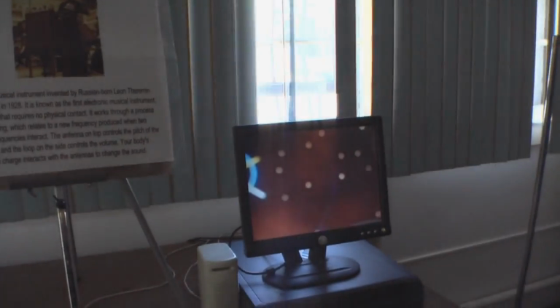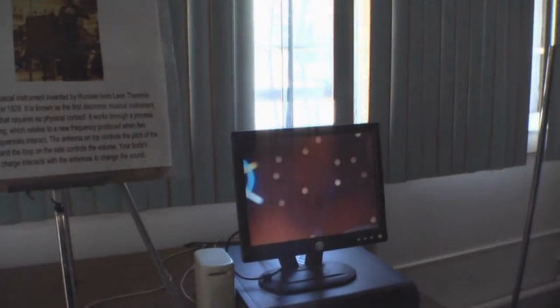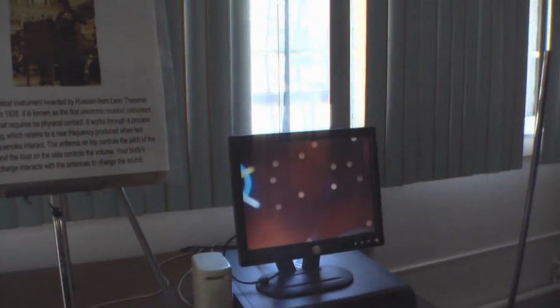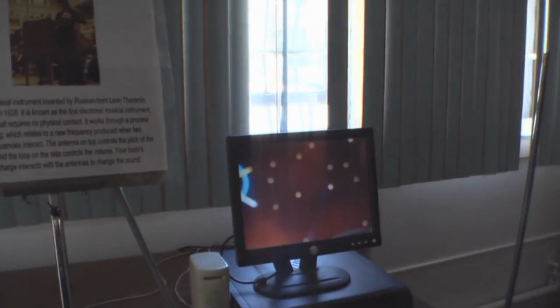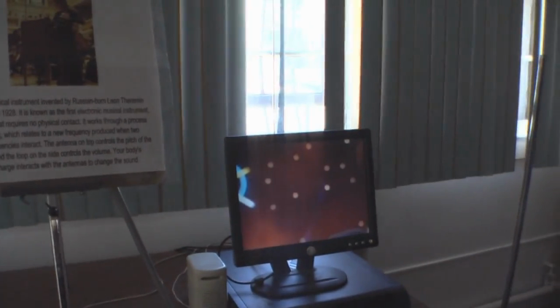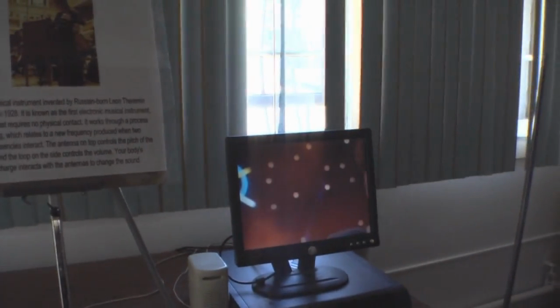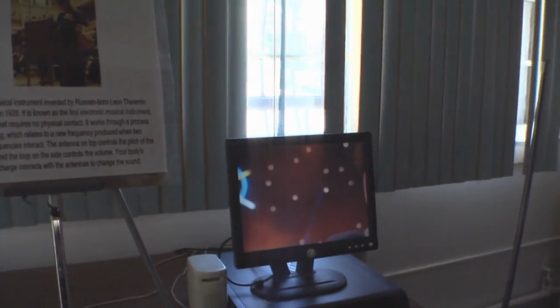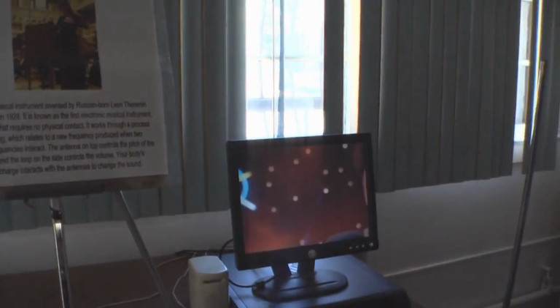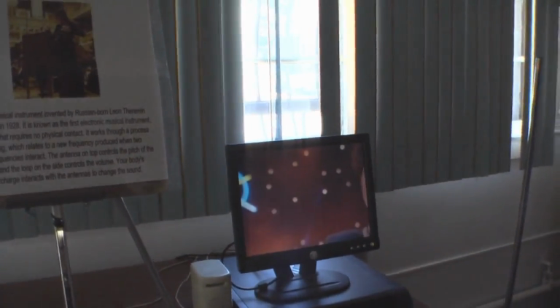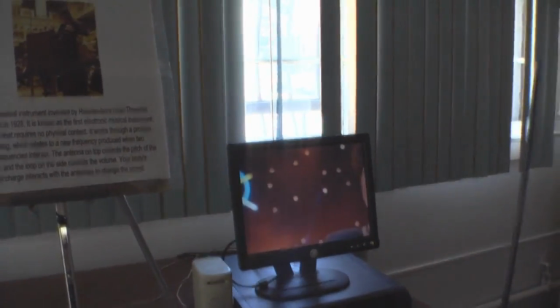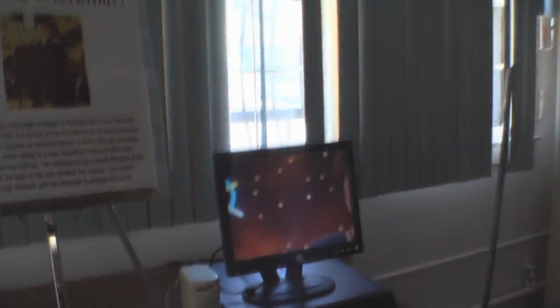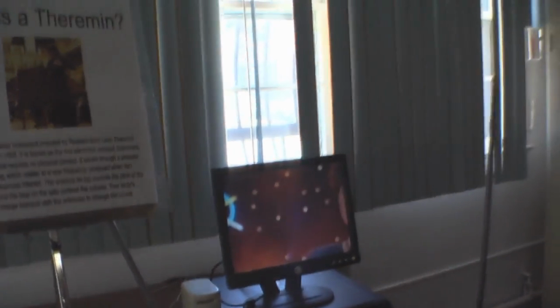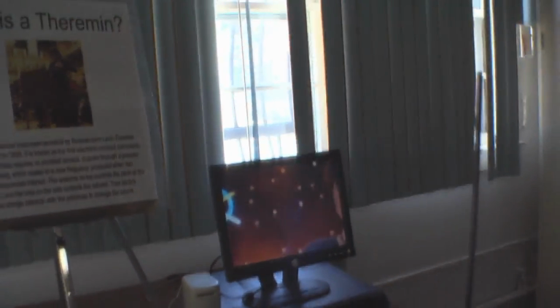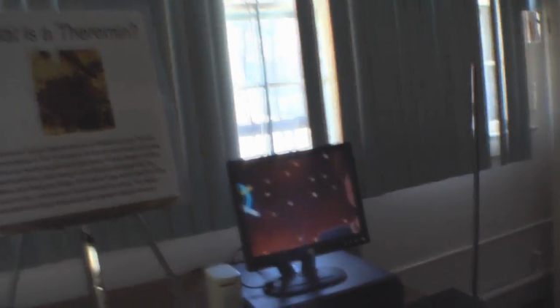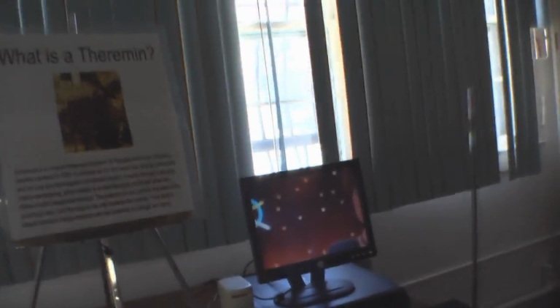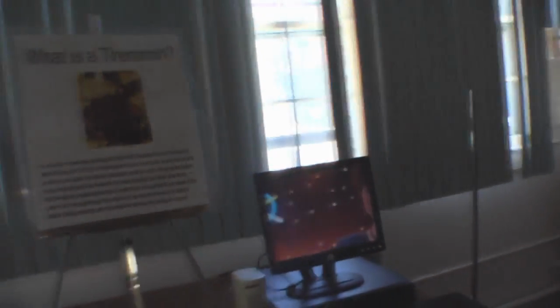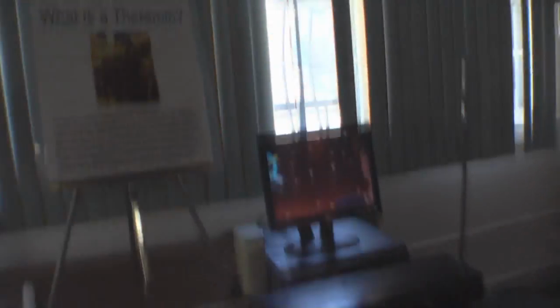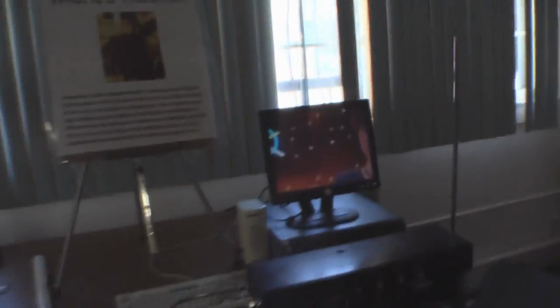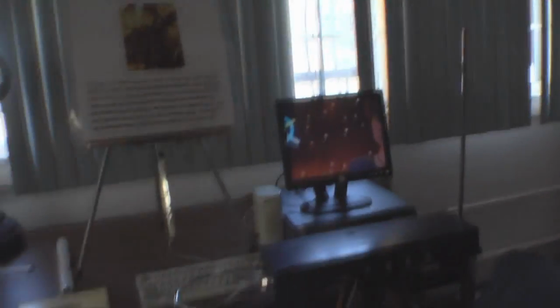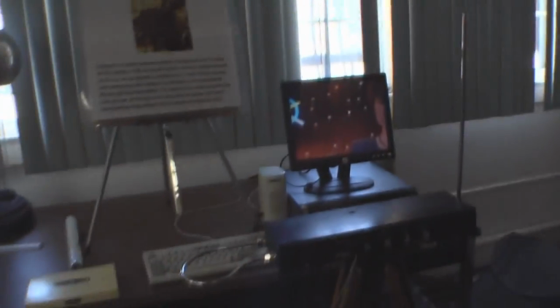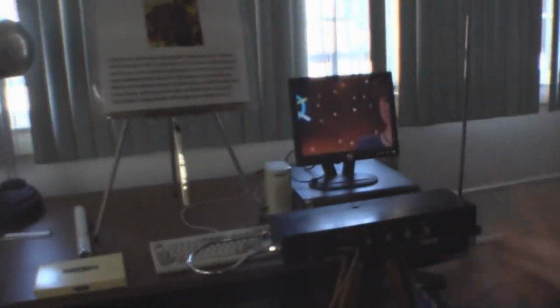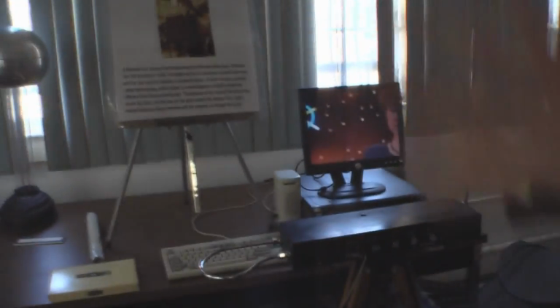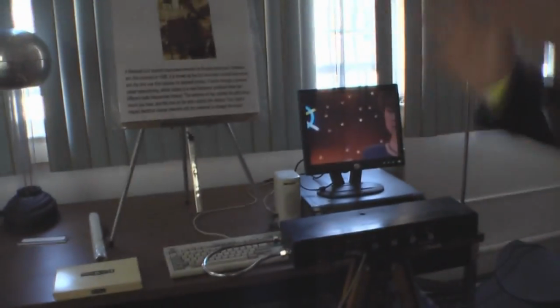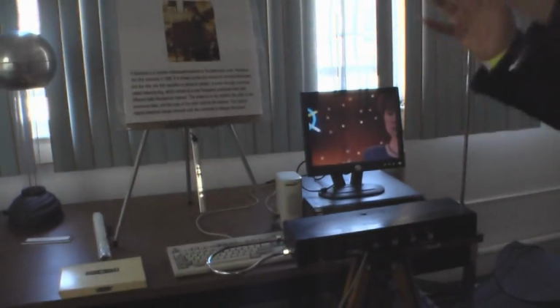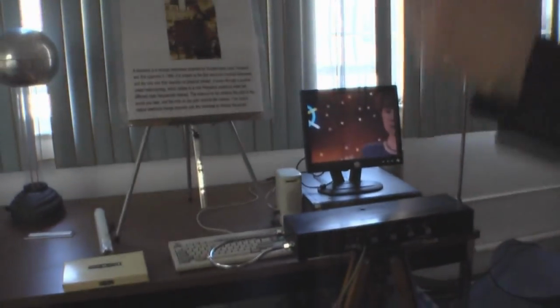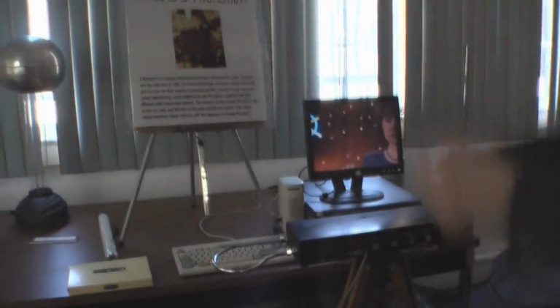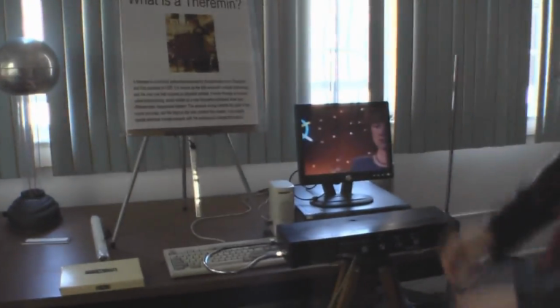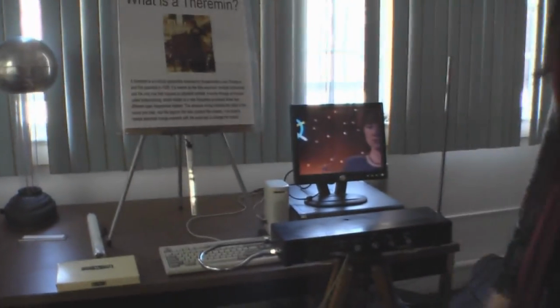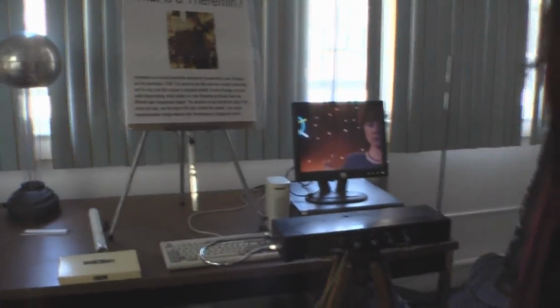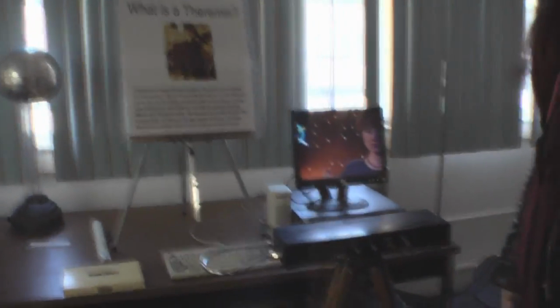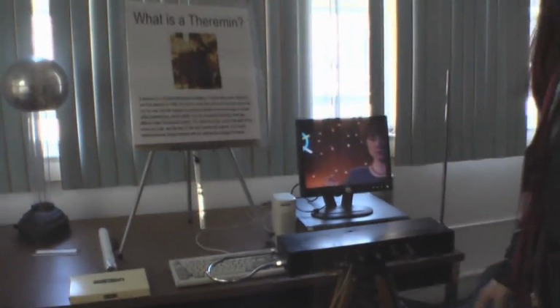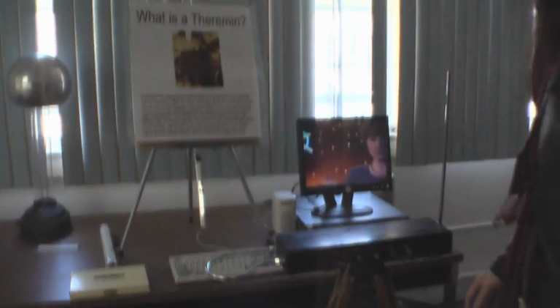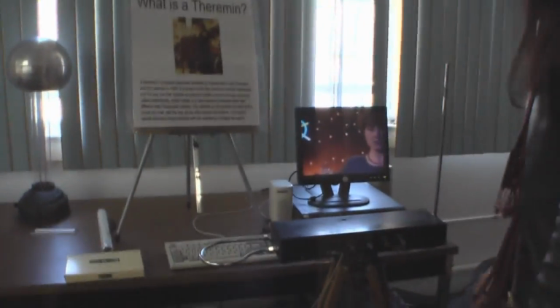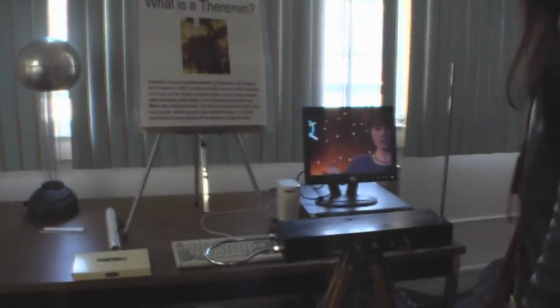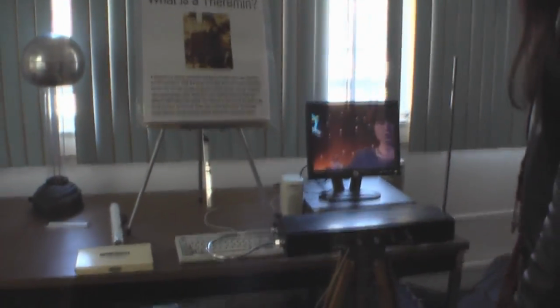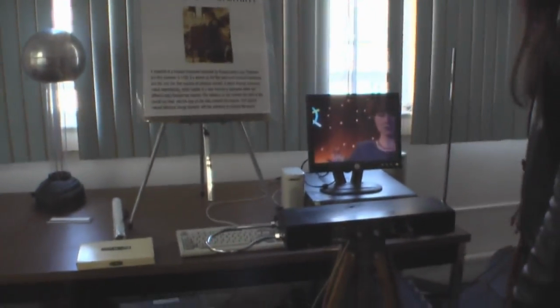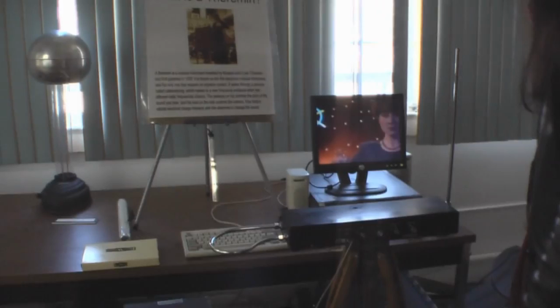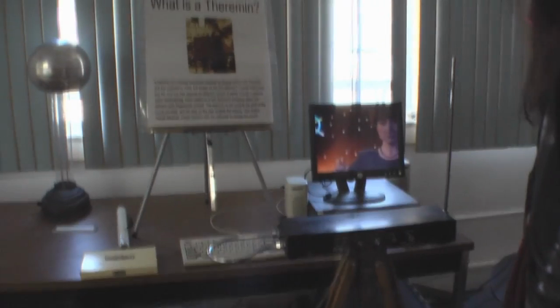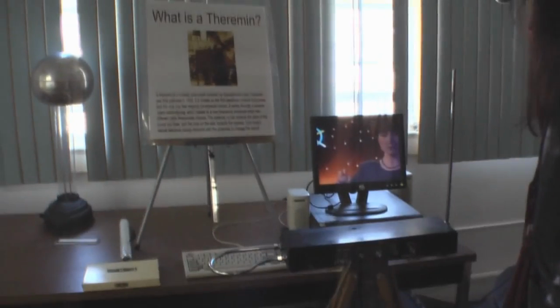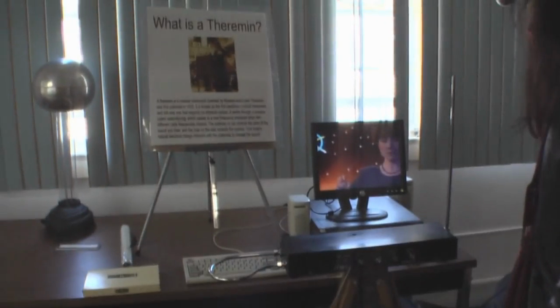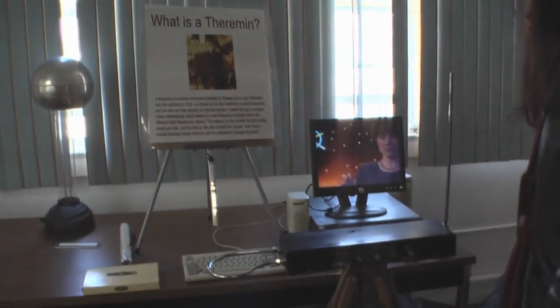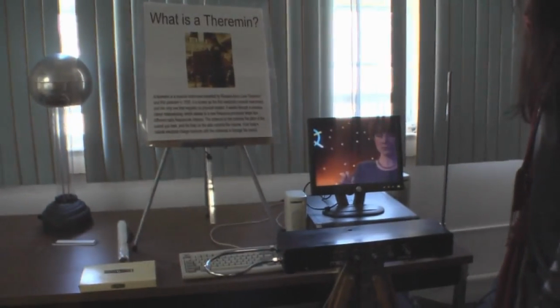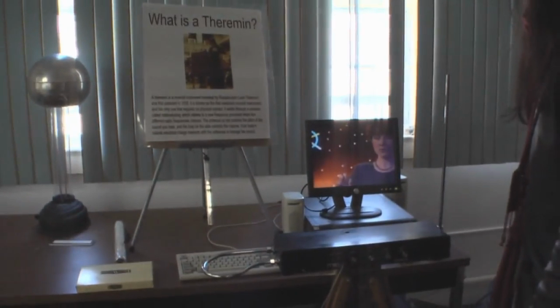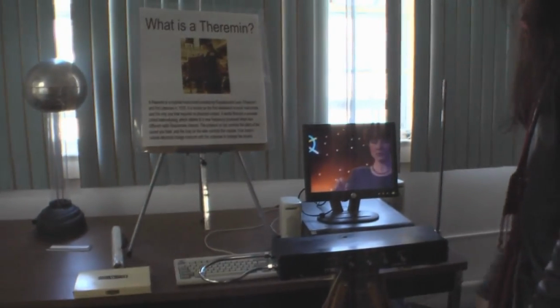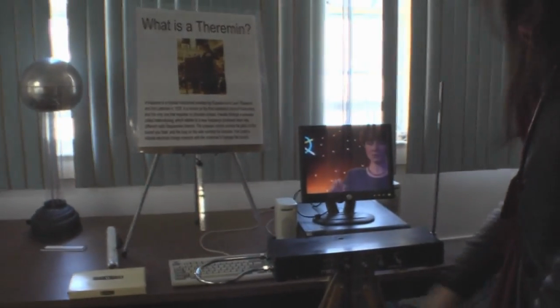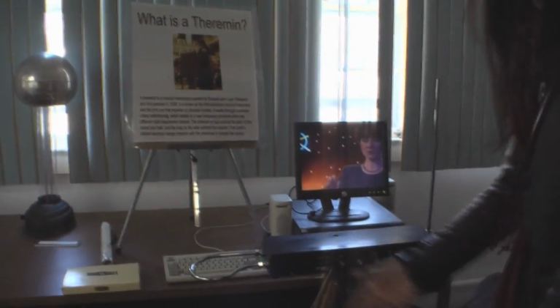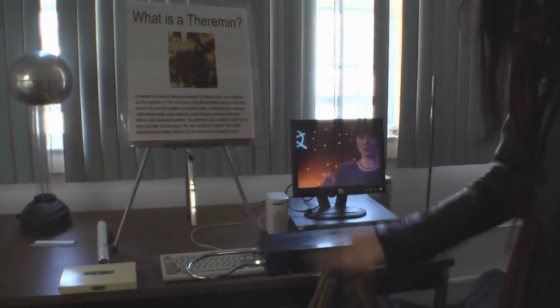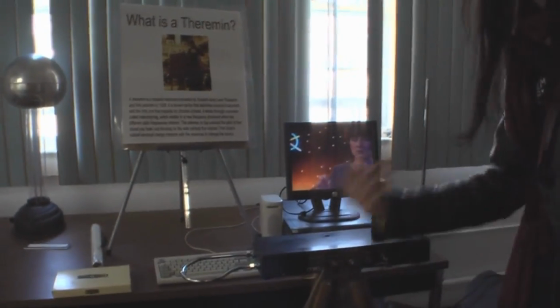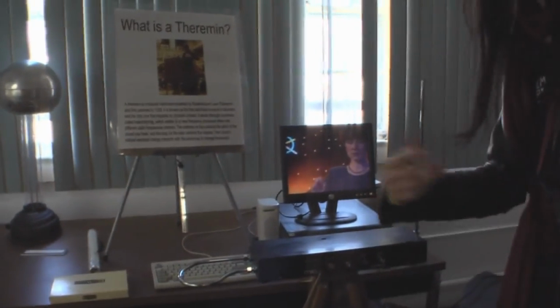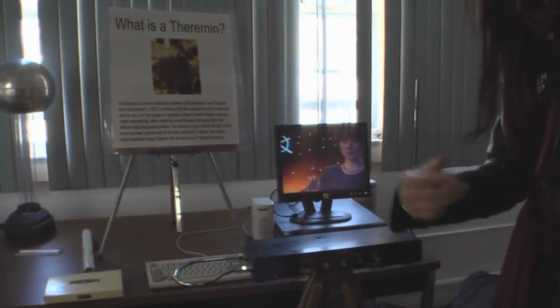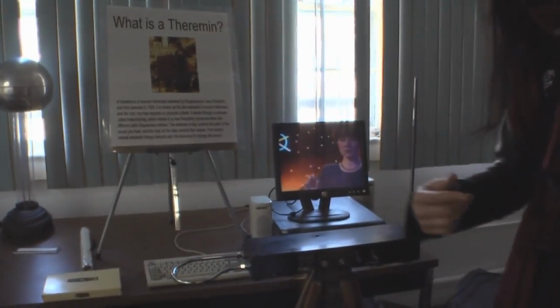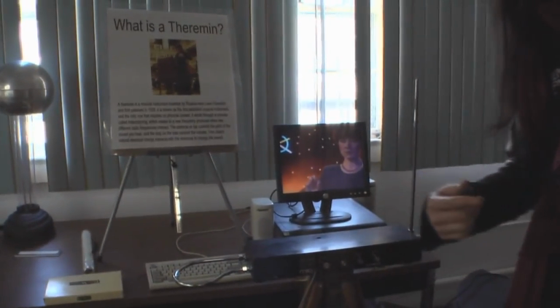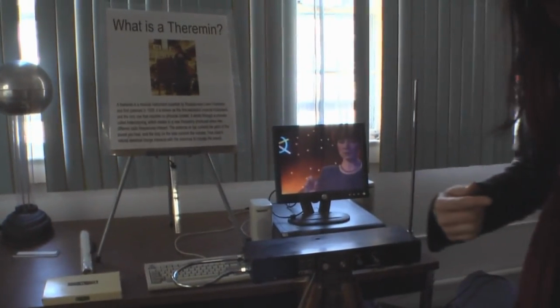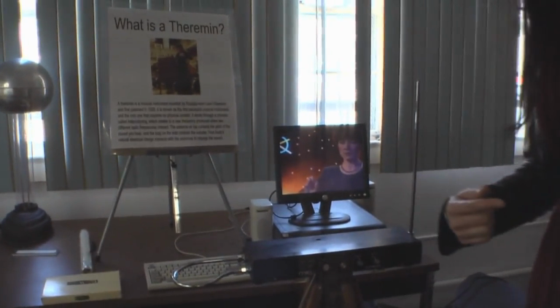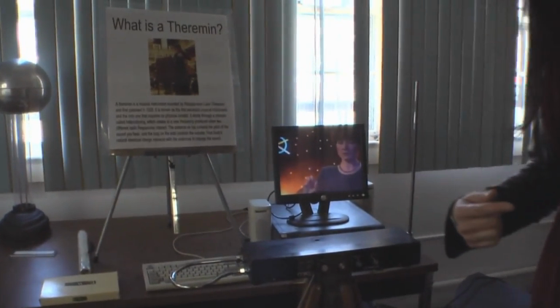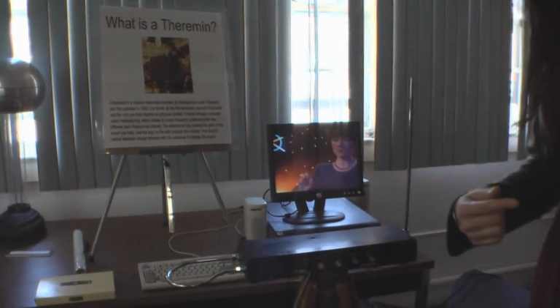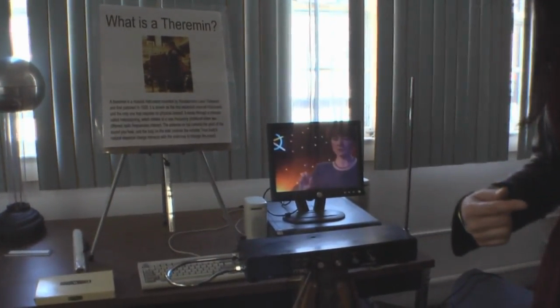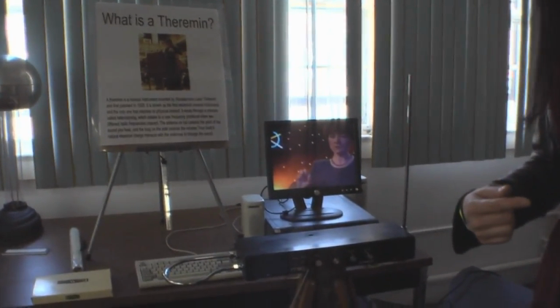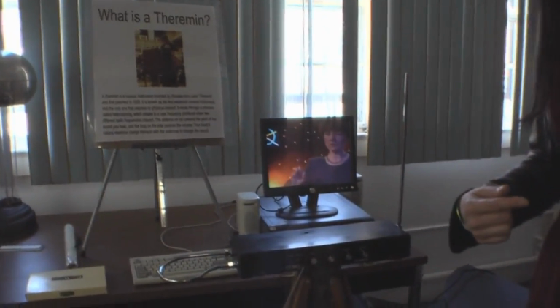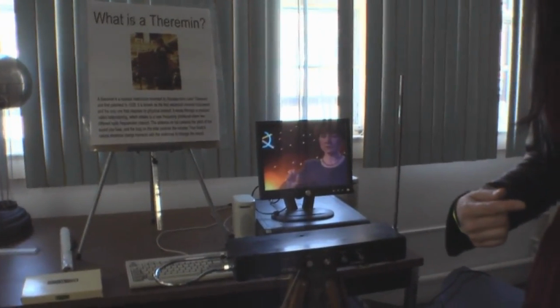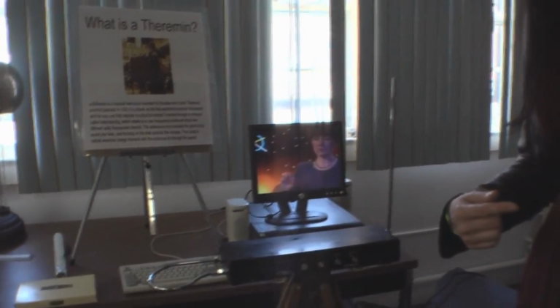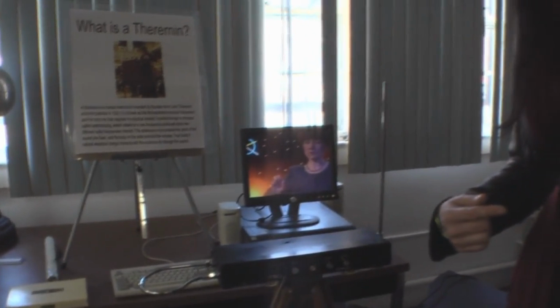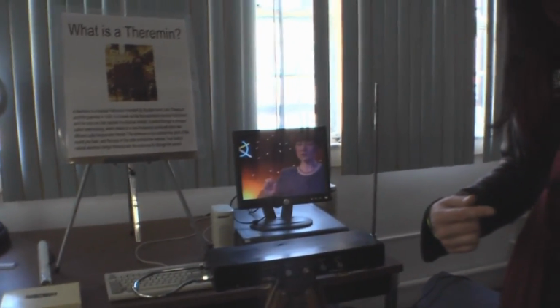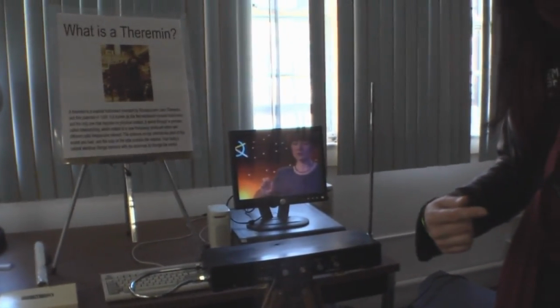Stand back a little bit. That's what I figured you were going to do. Stand here, there. You work here? Yes.